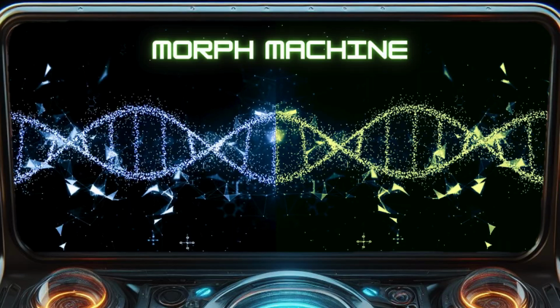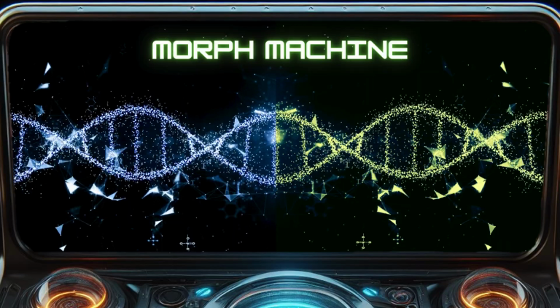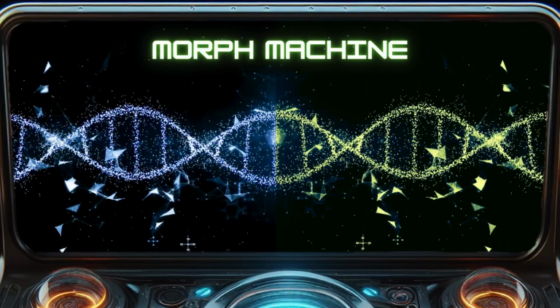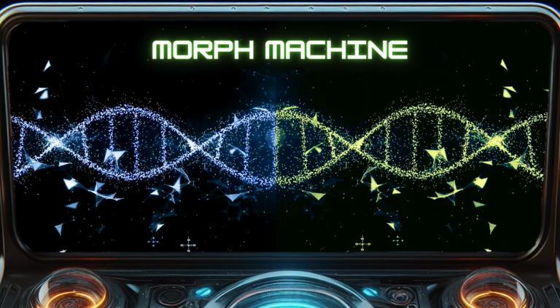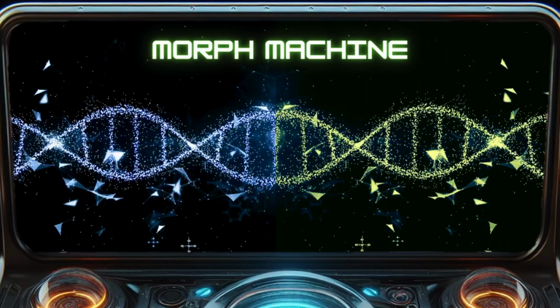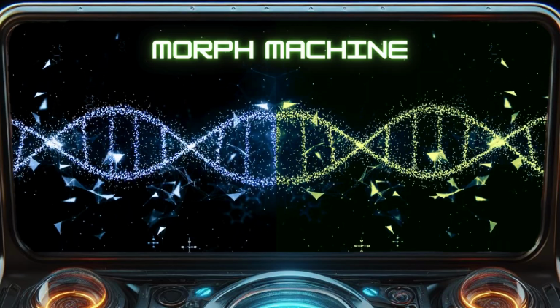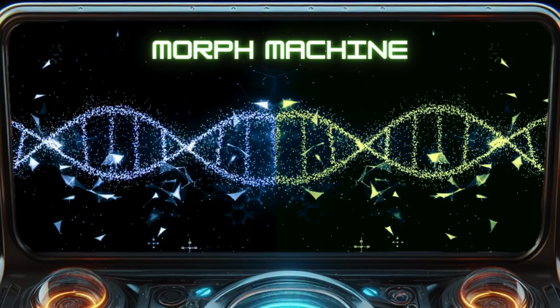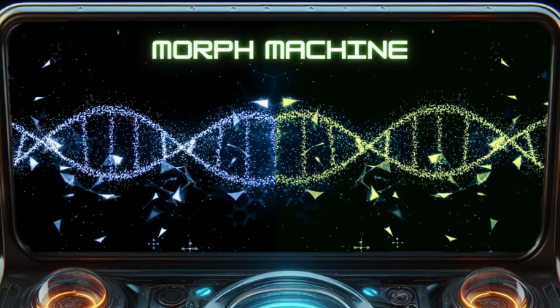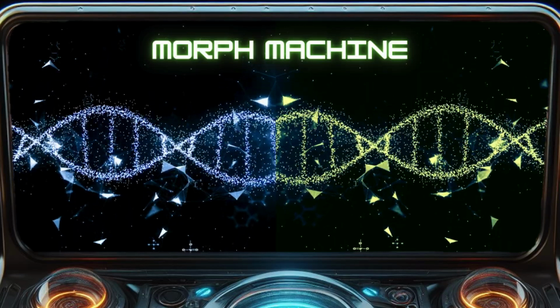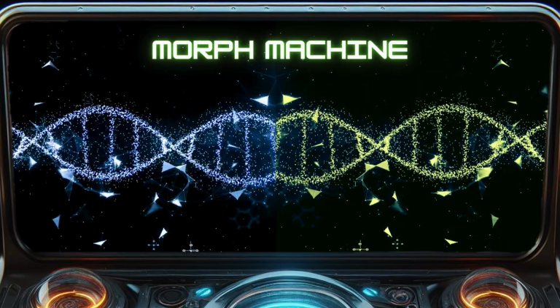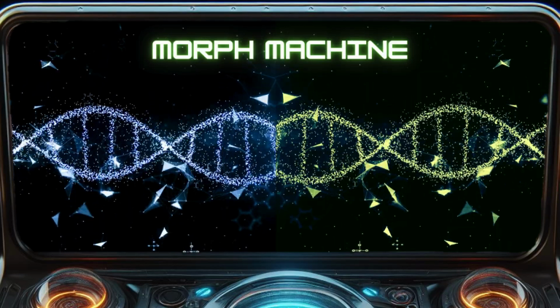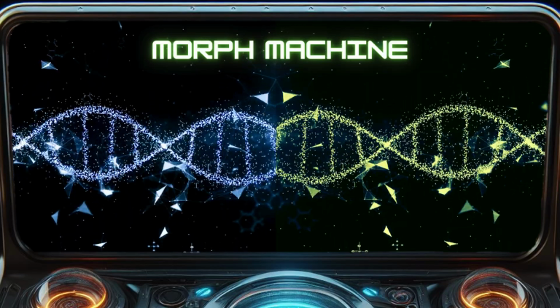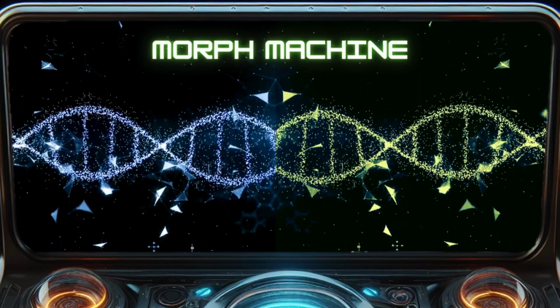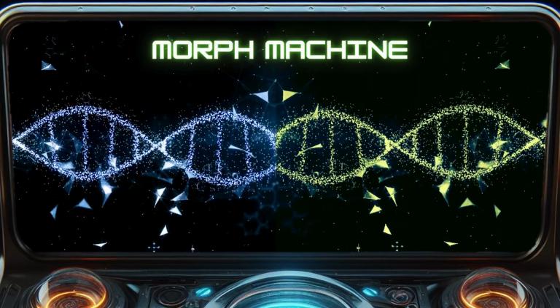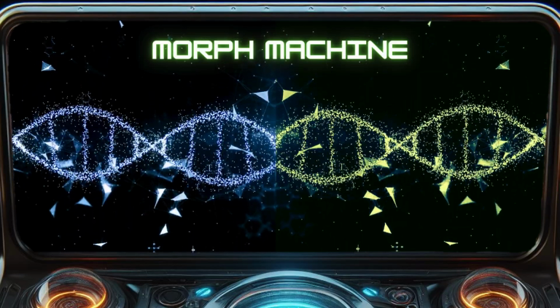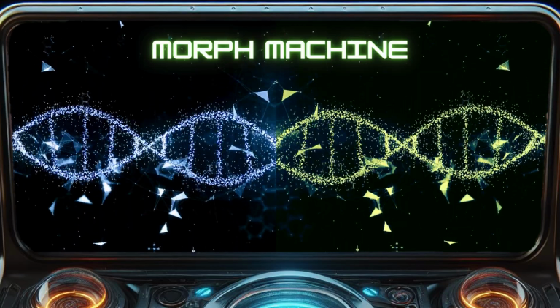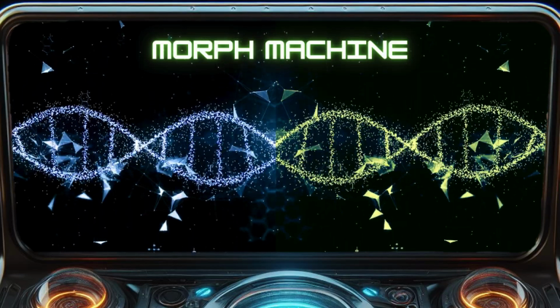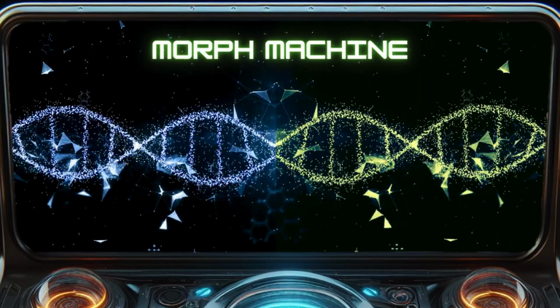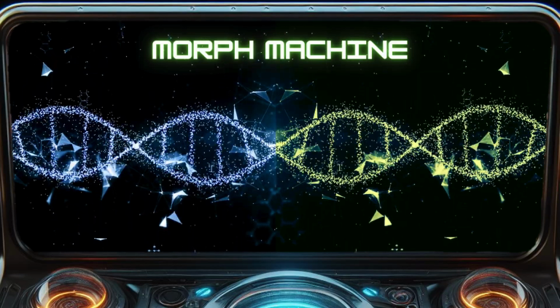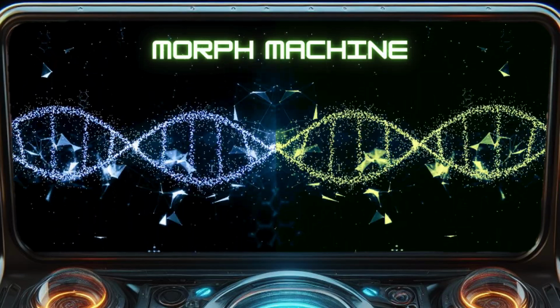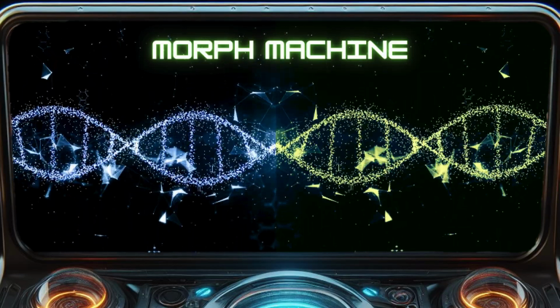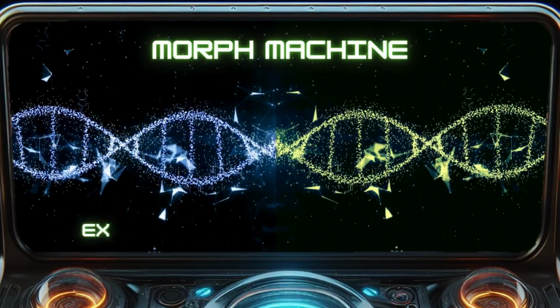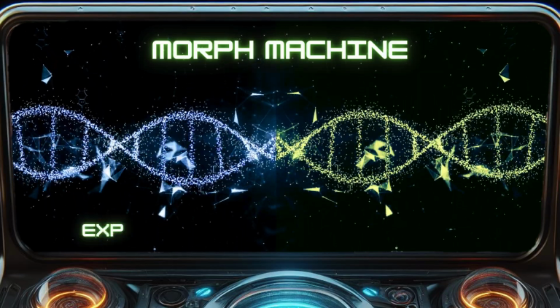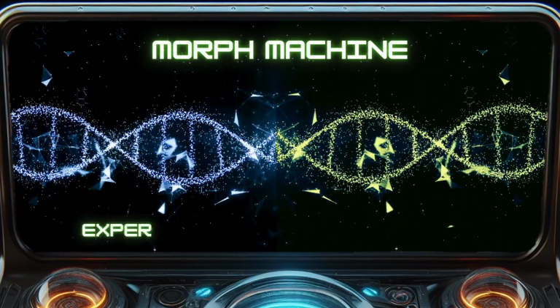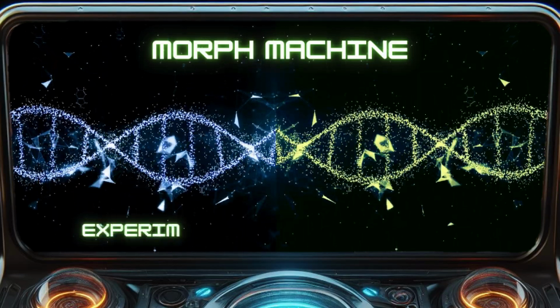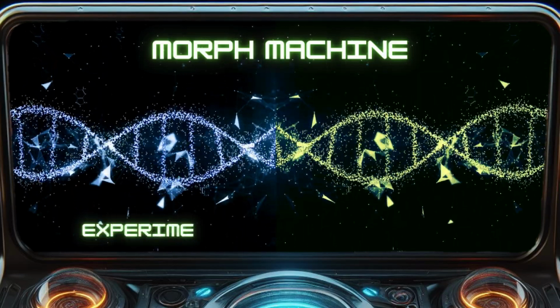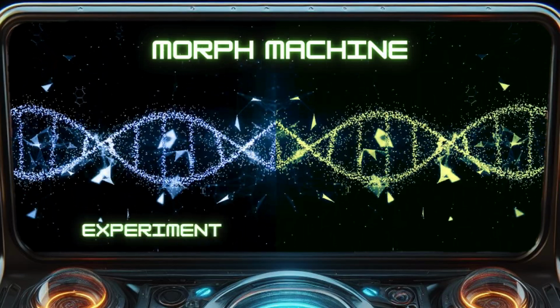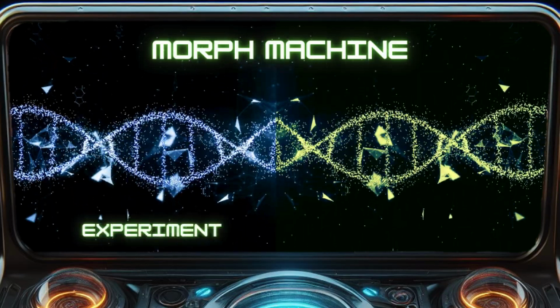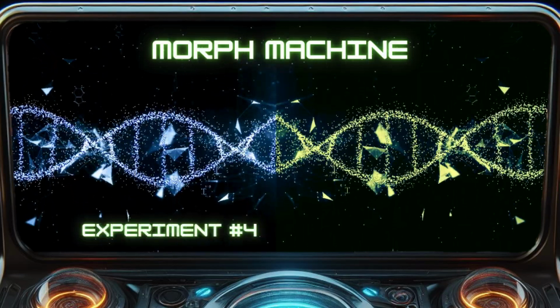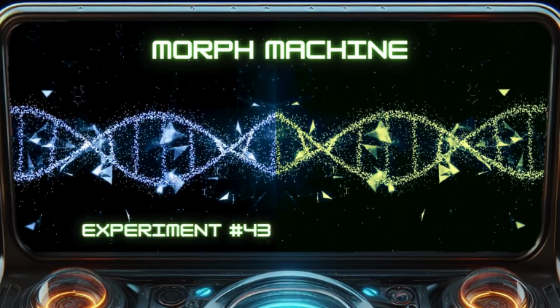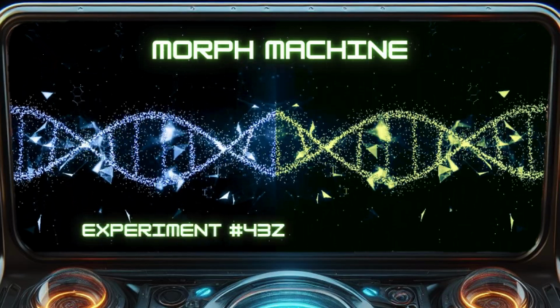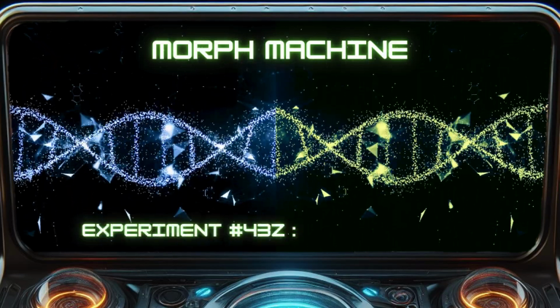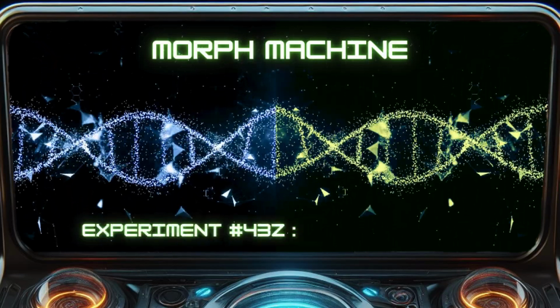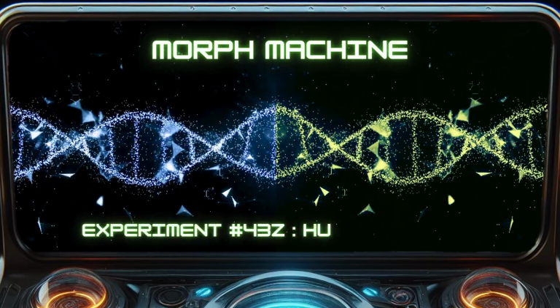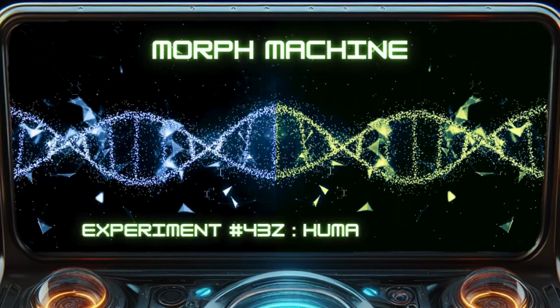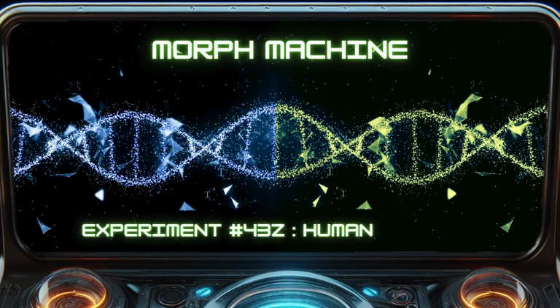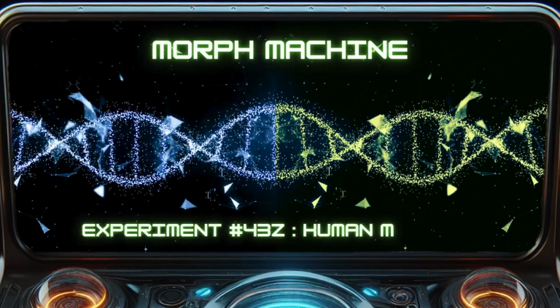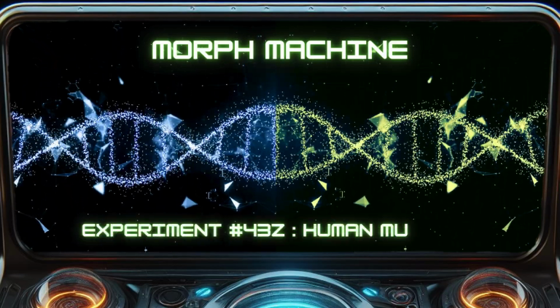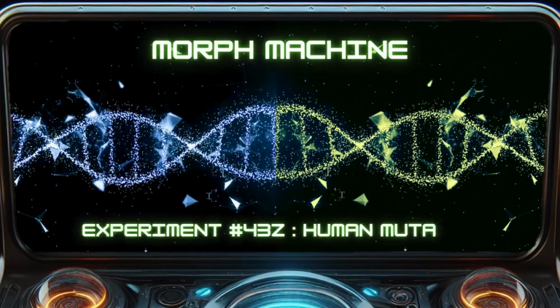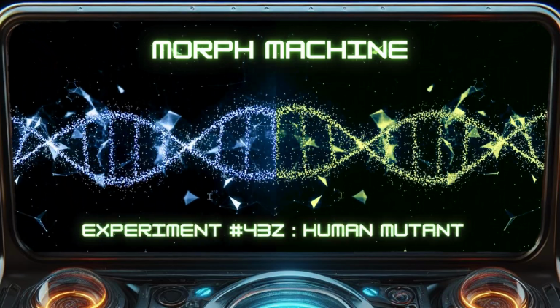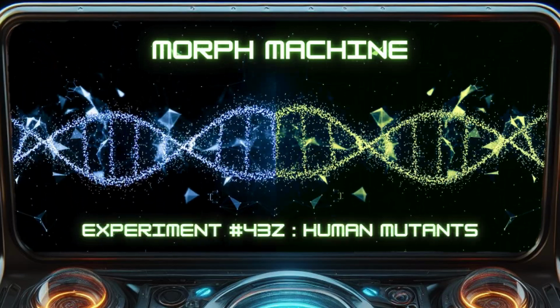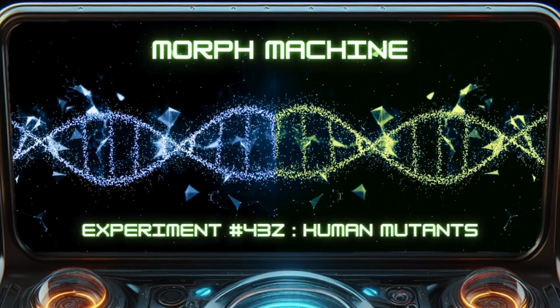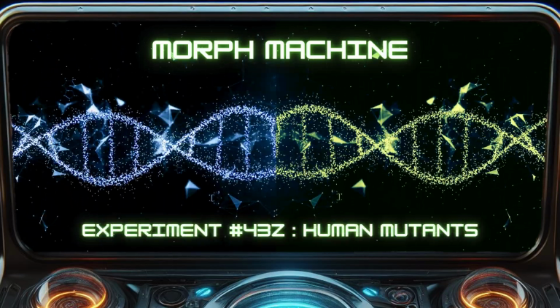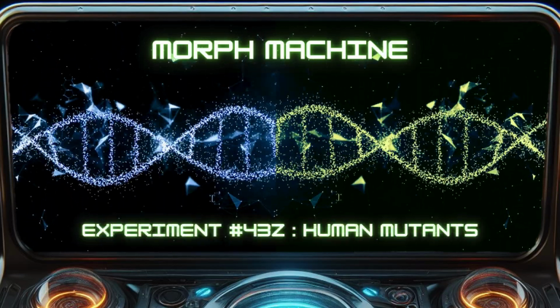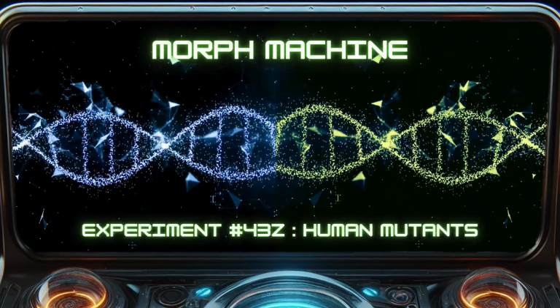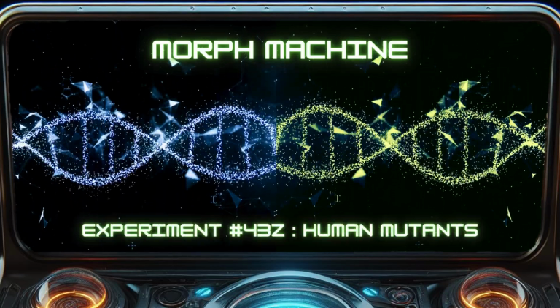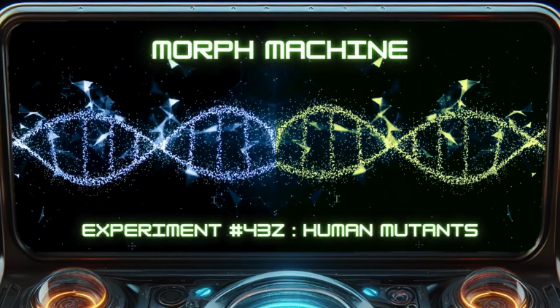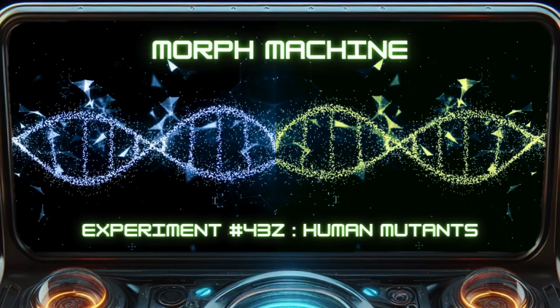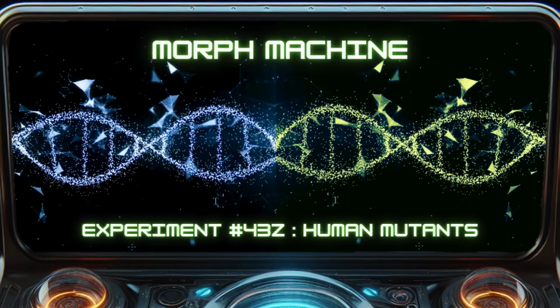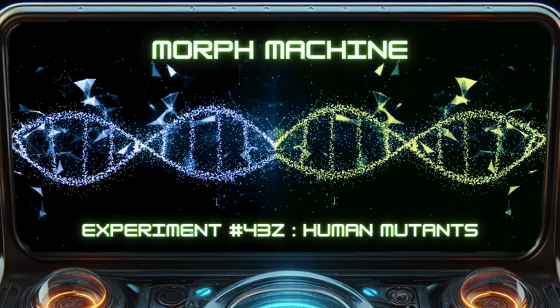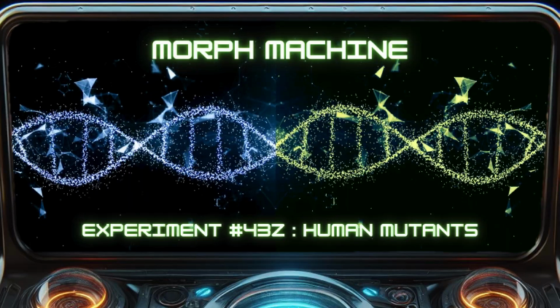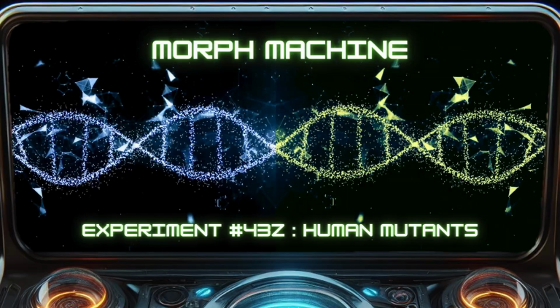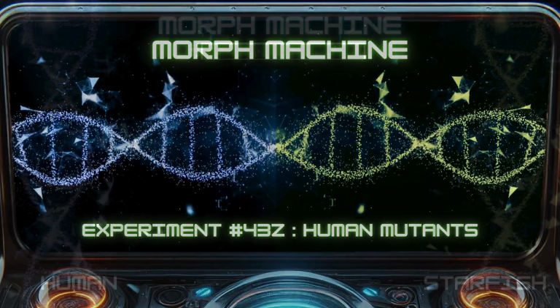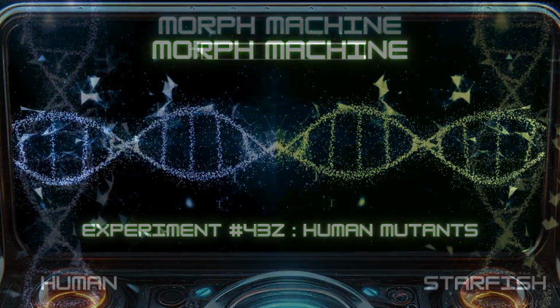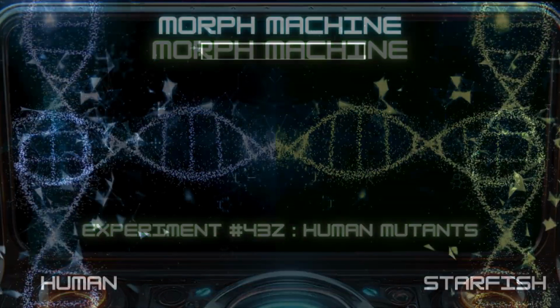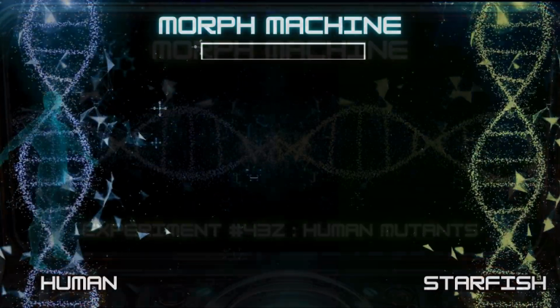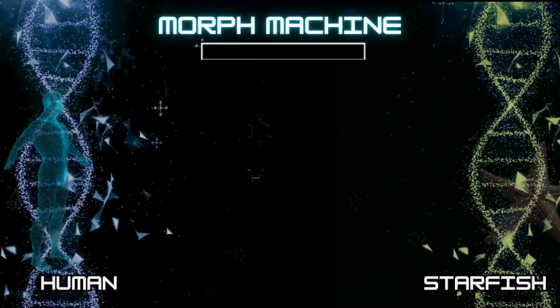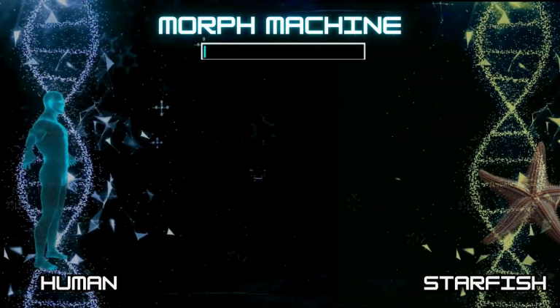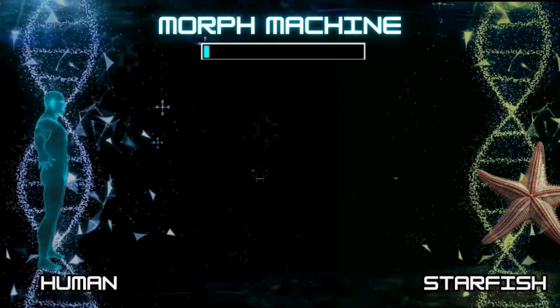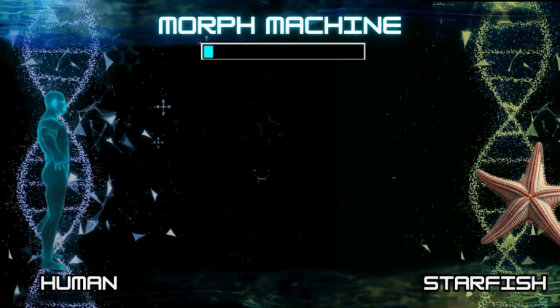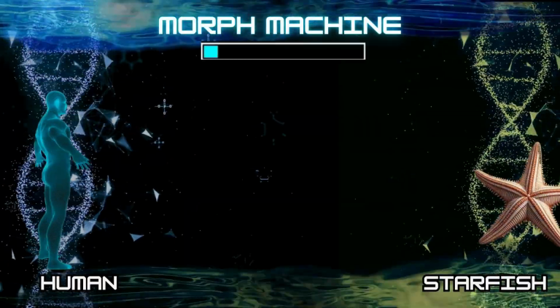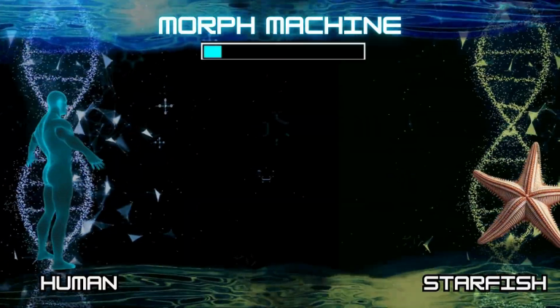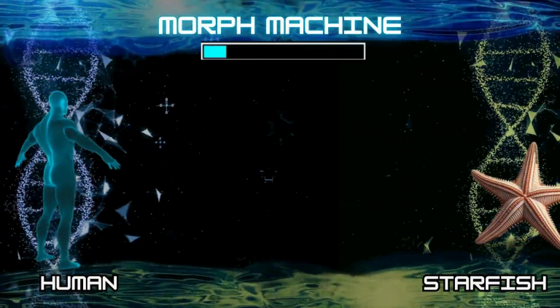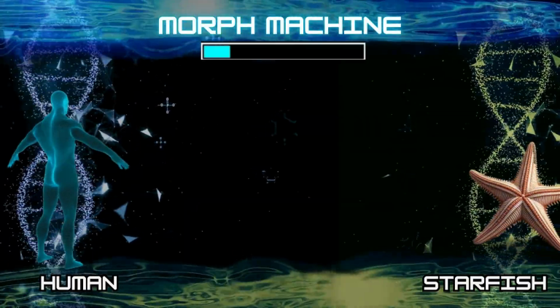Hello fellow scientists. This is experiment 4-3-Z: Human mutants. Number 1.